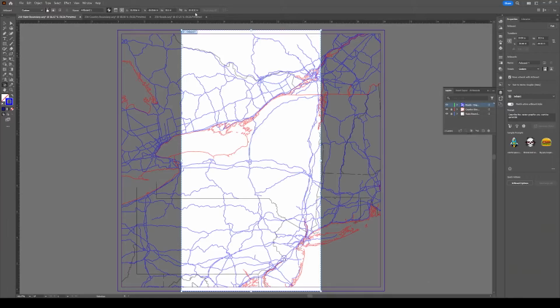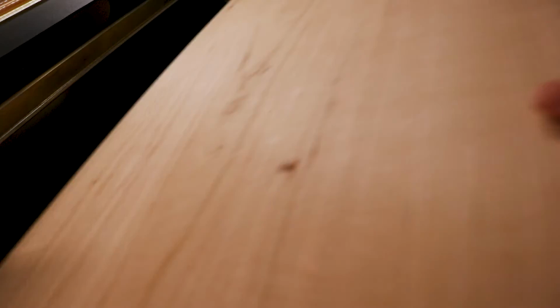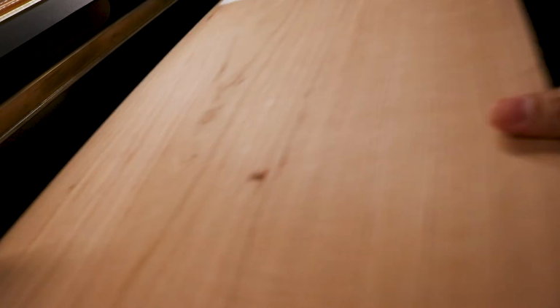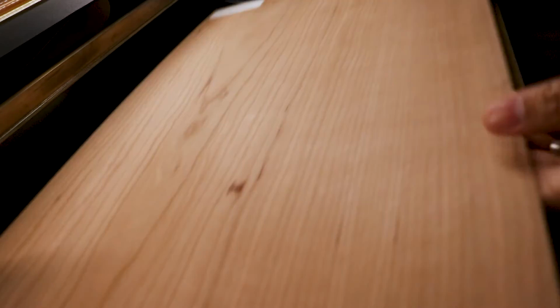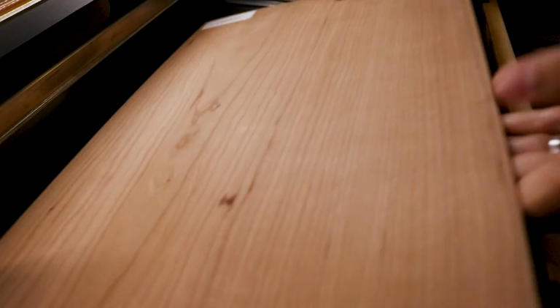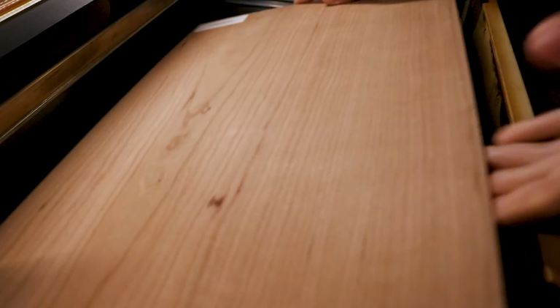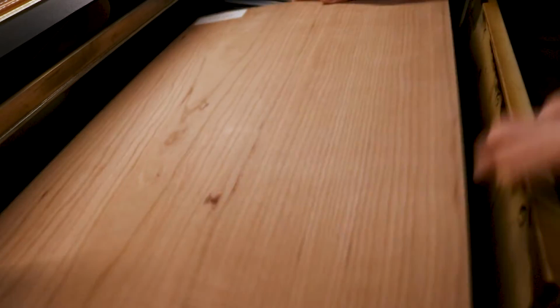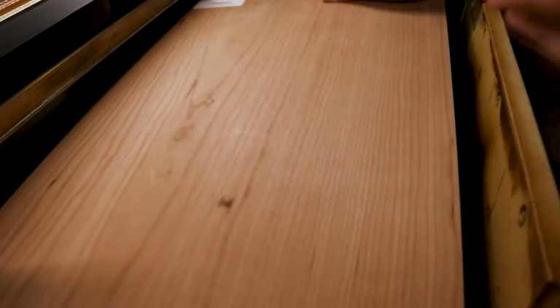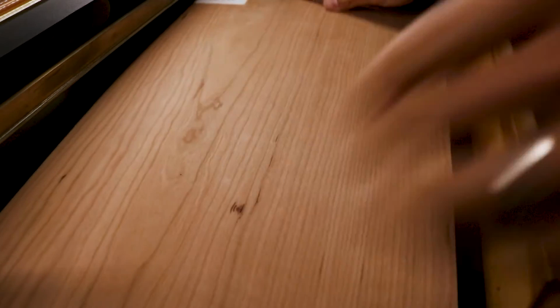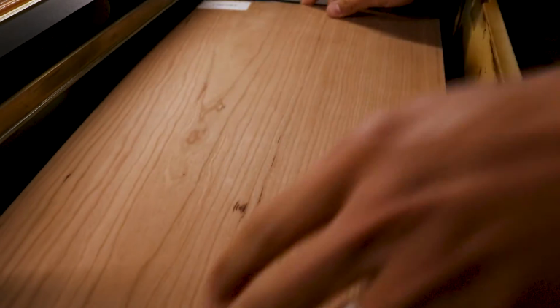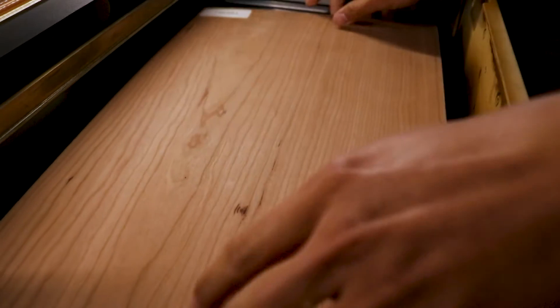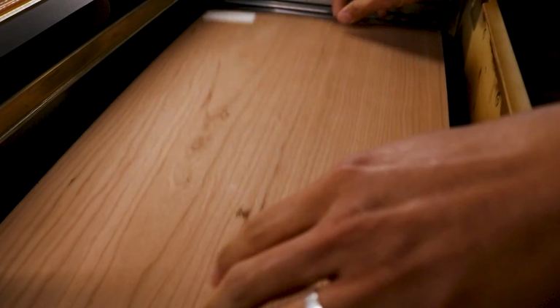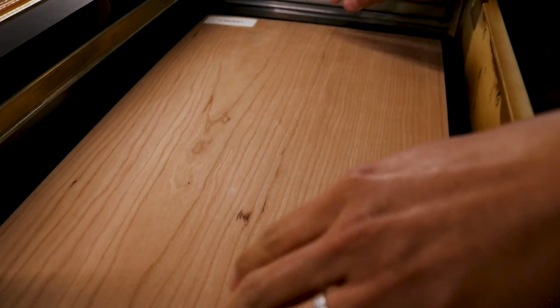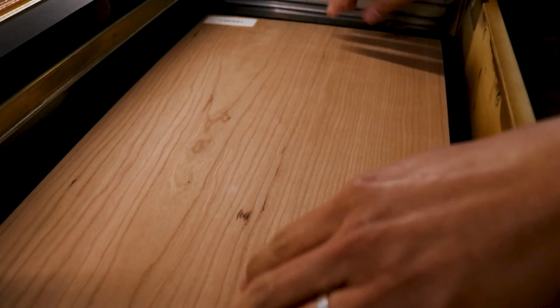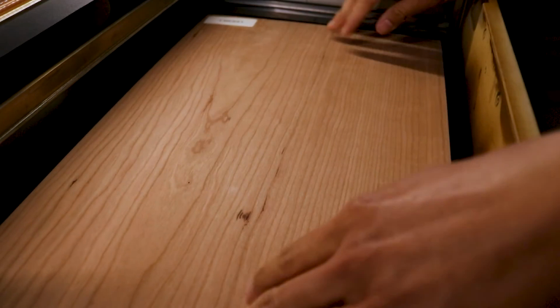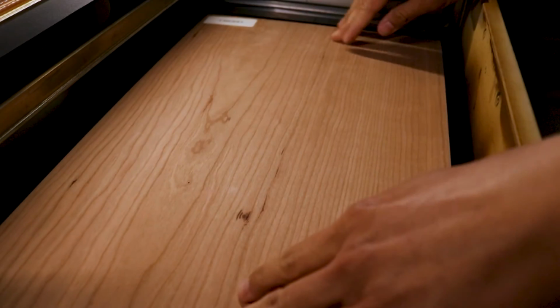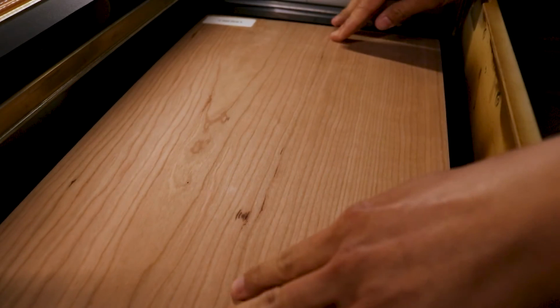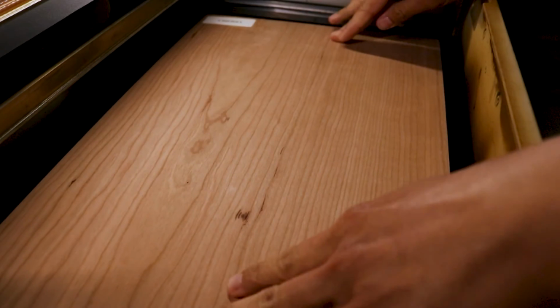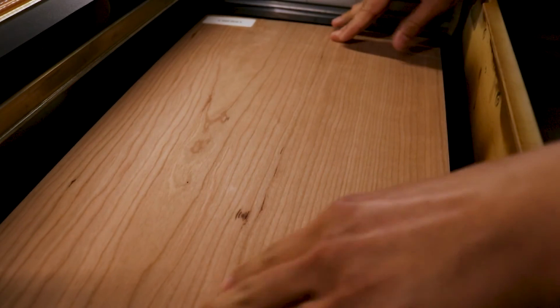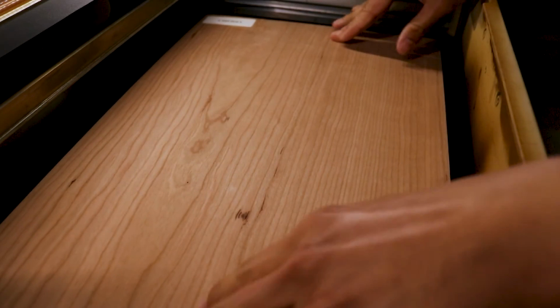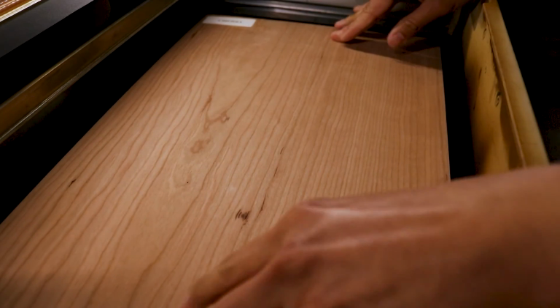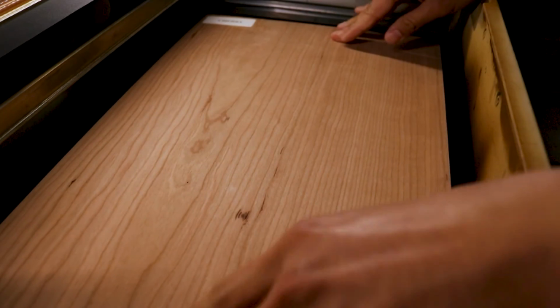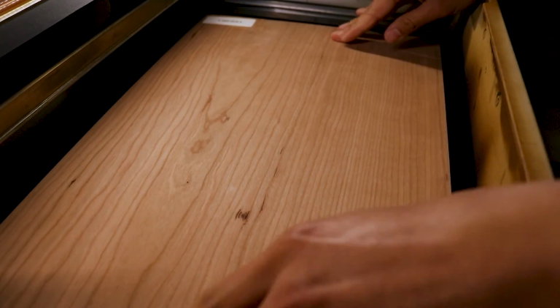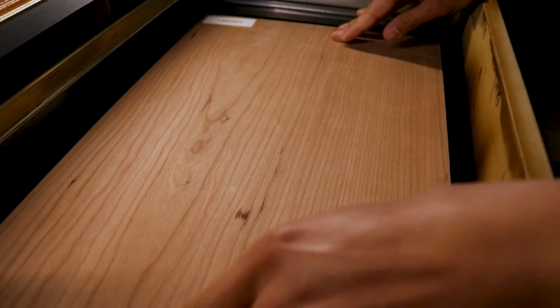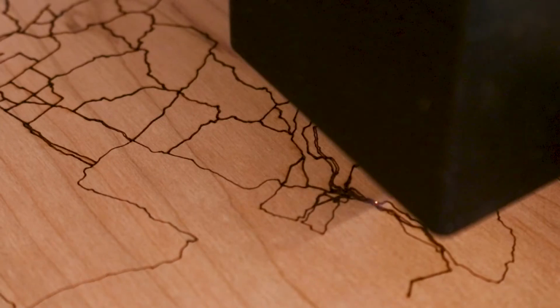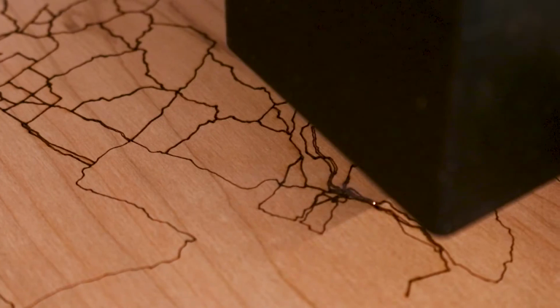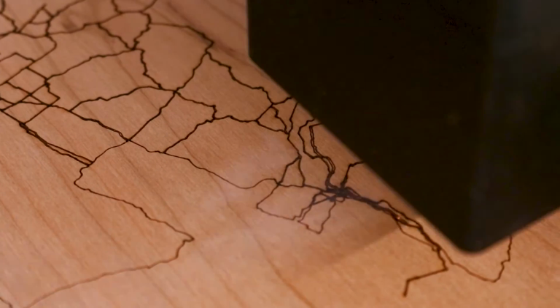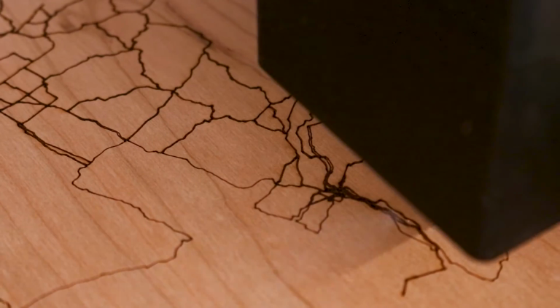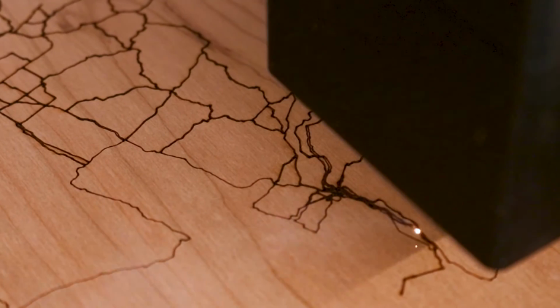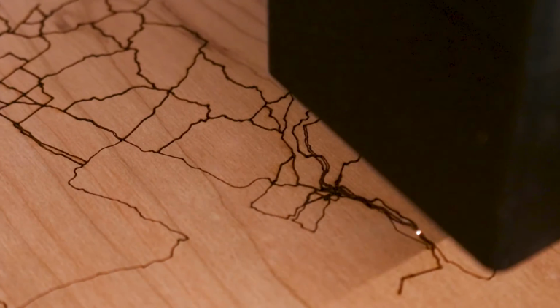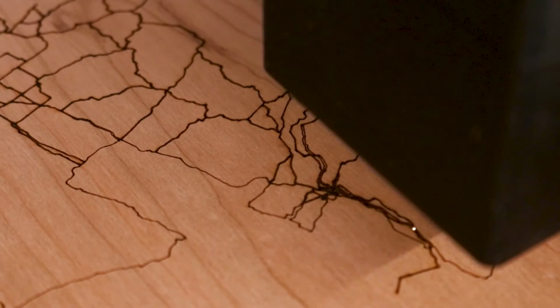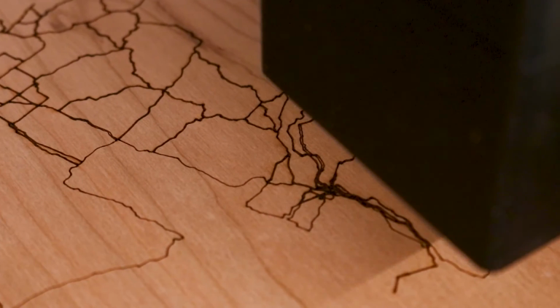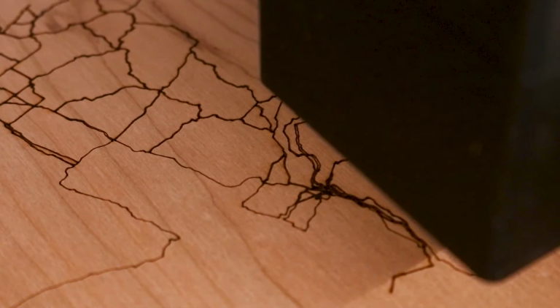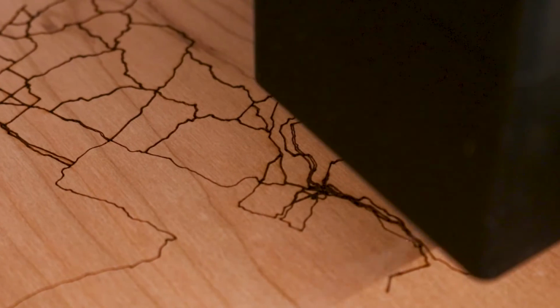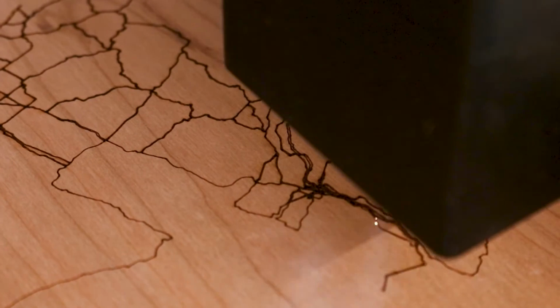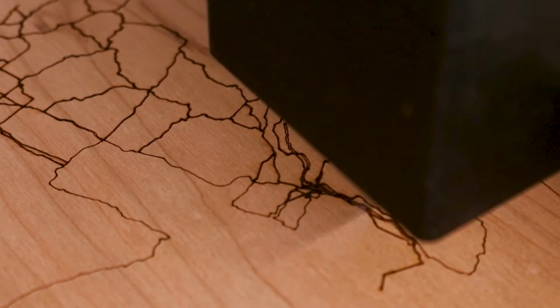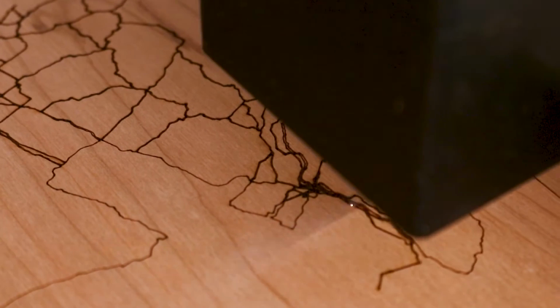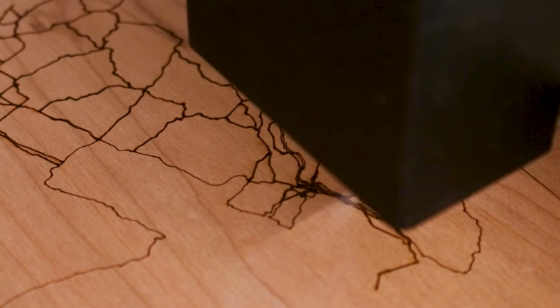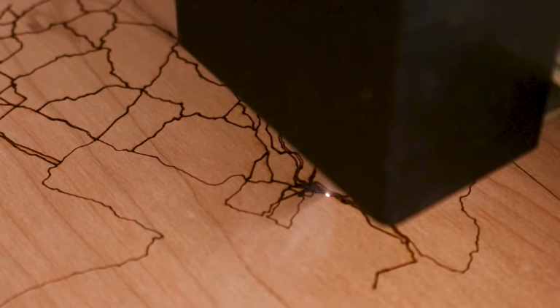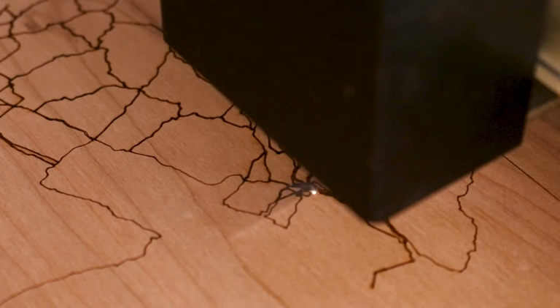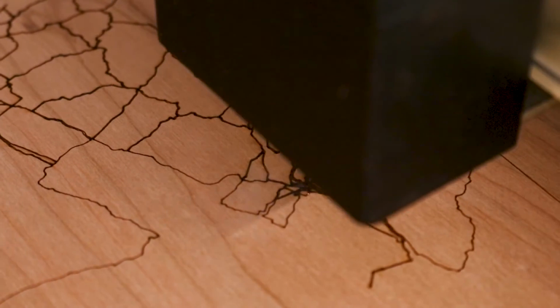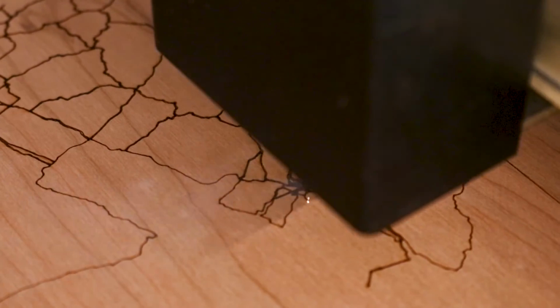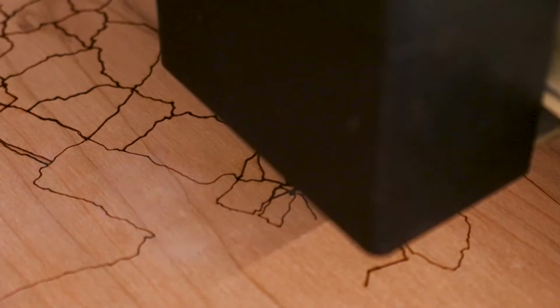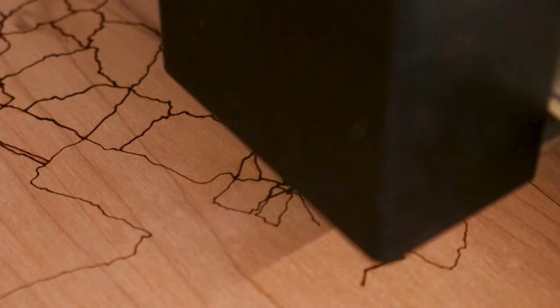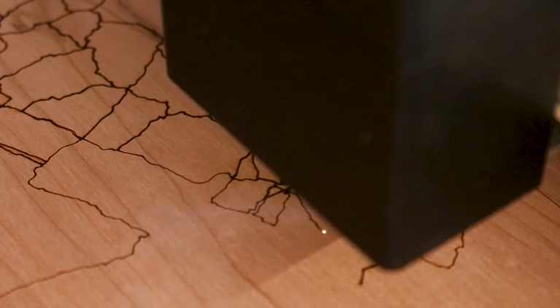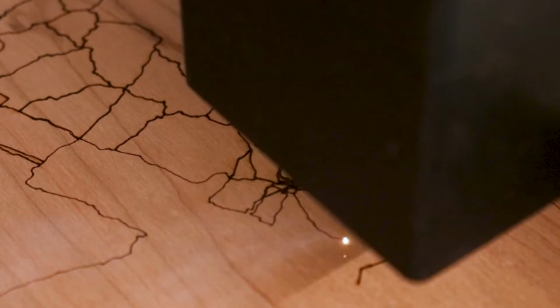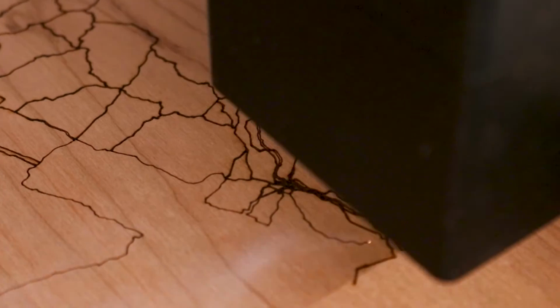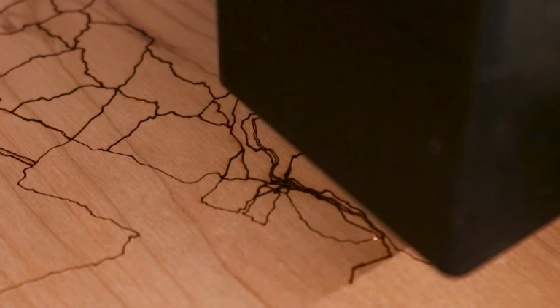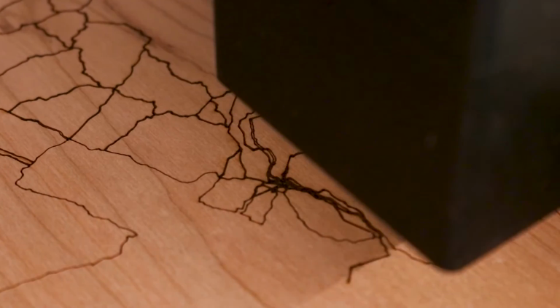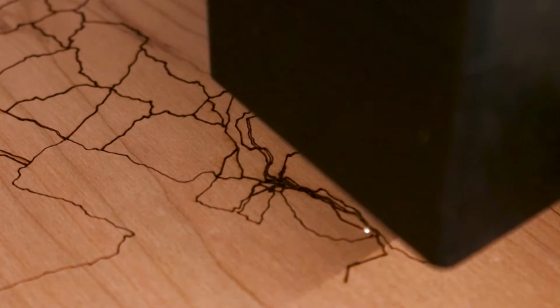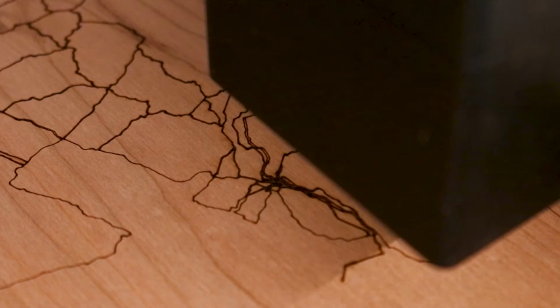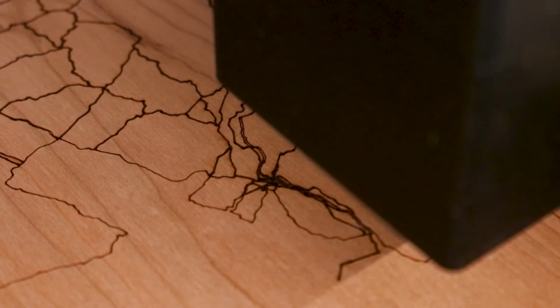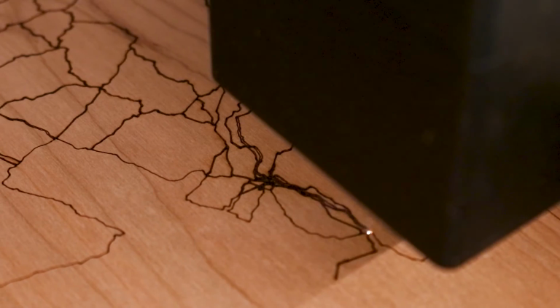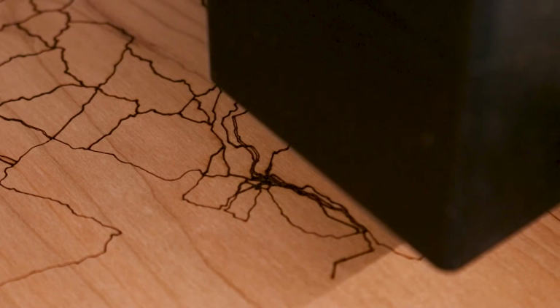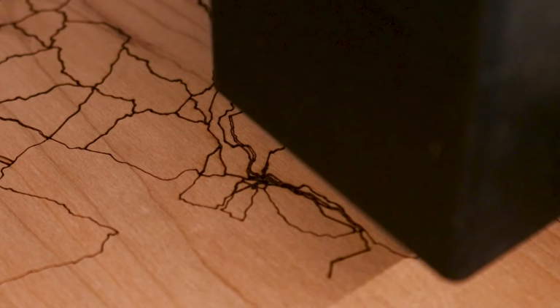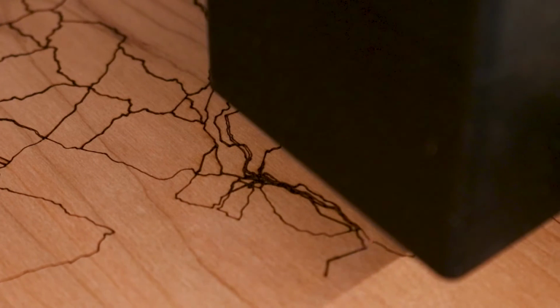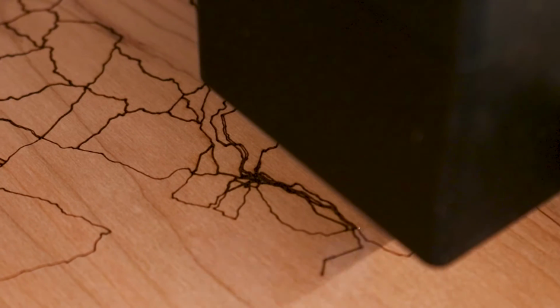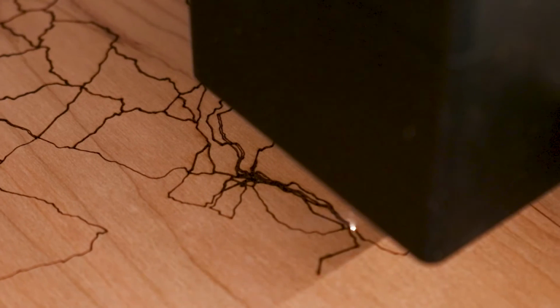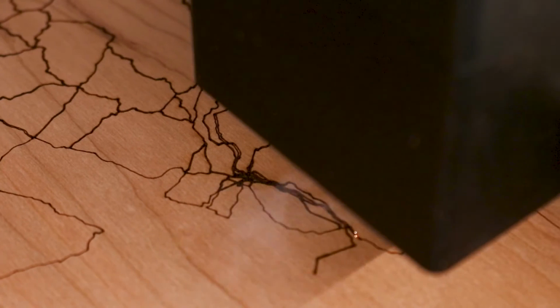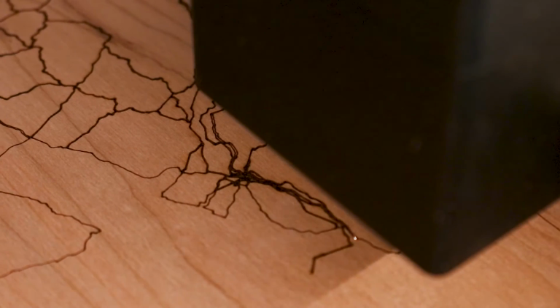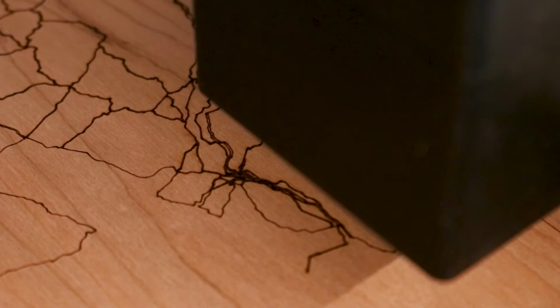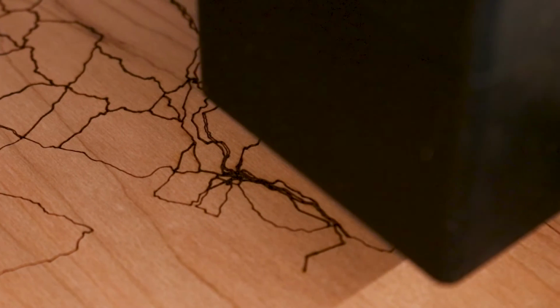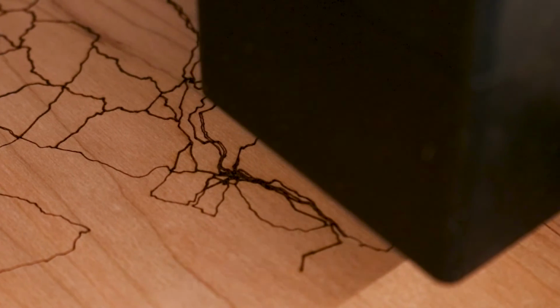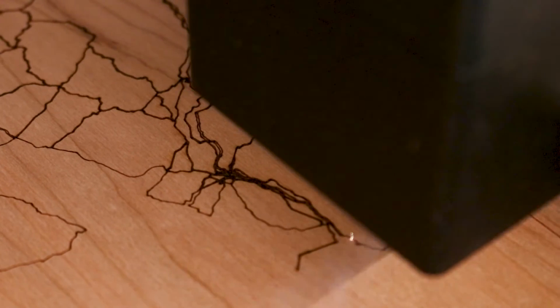I place a sheet of eighth inch cherry plywood on the cutting bed of my laser cutter and start the process of cutting each layer.